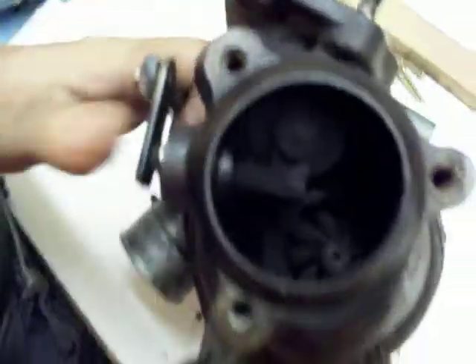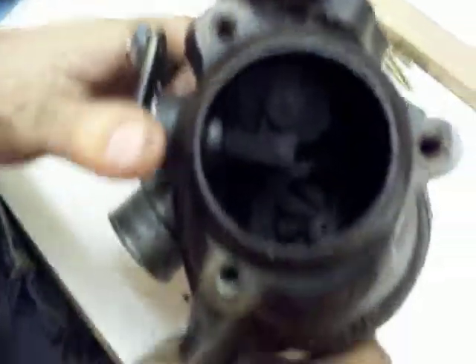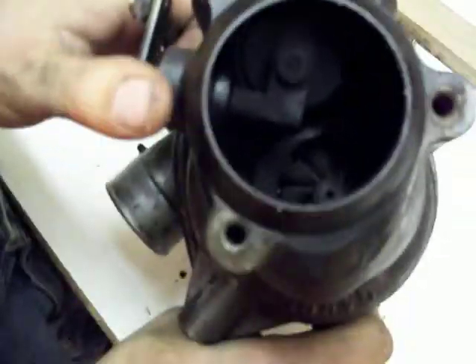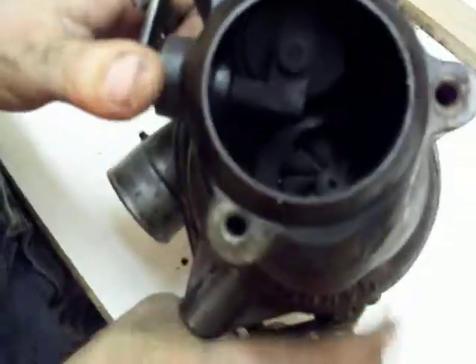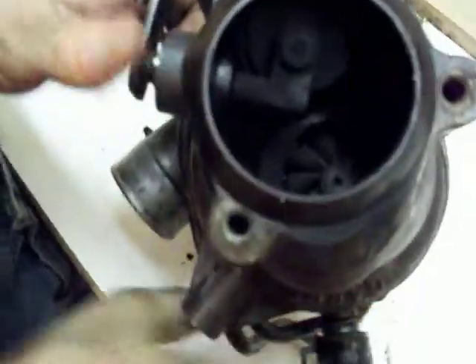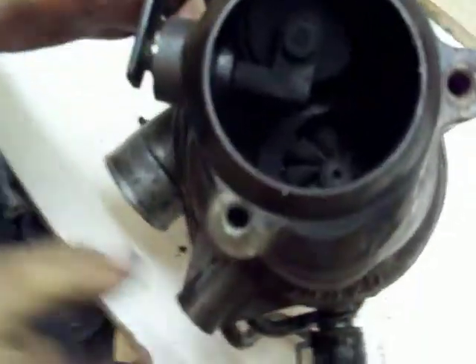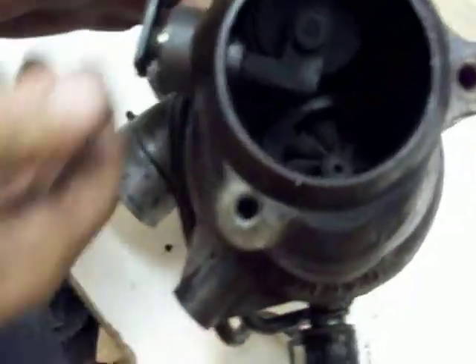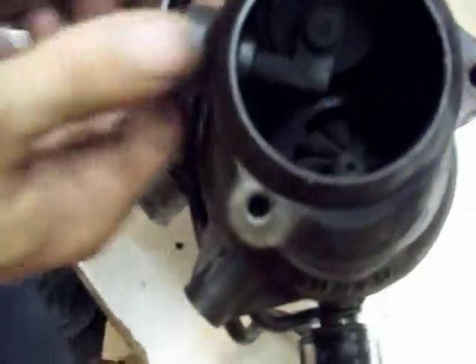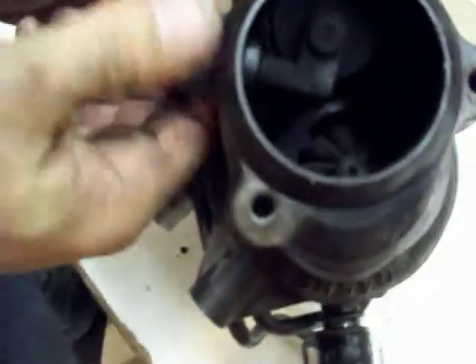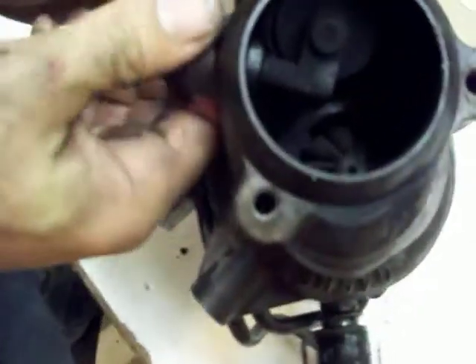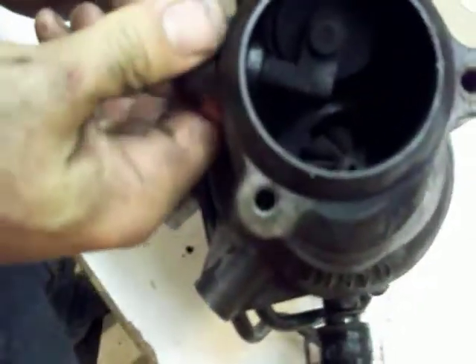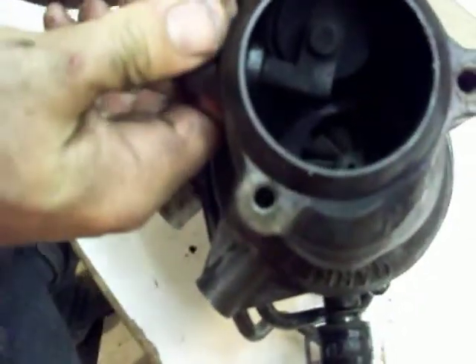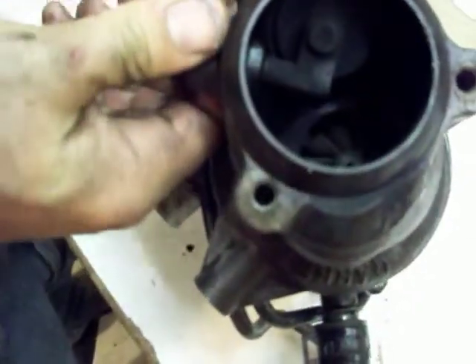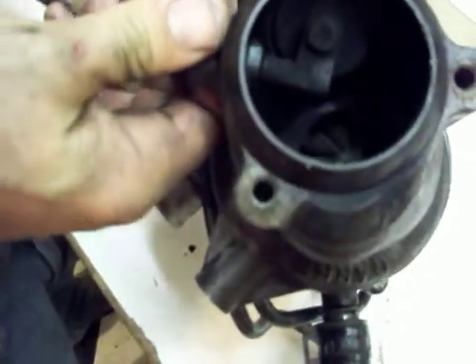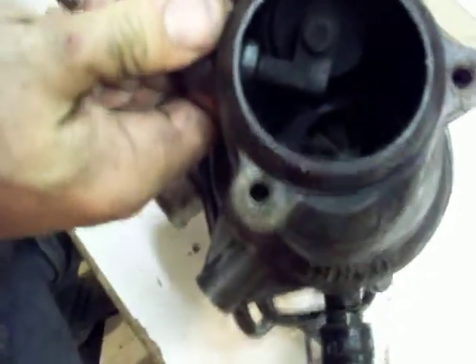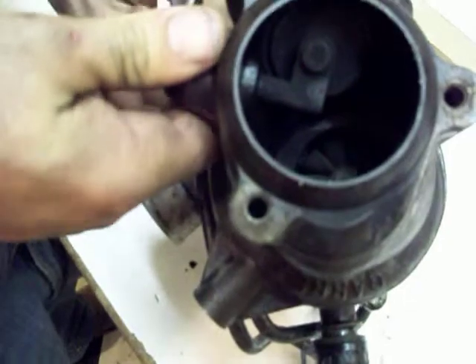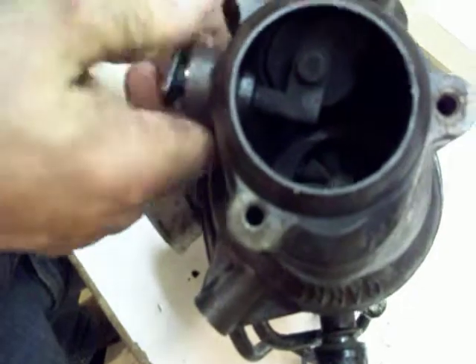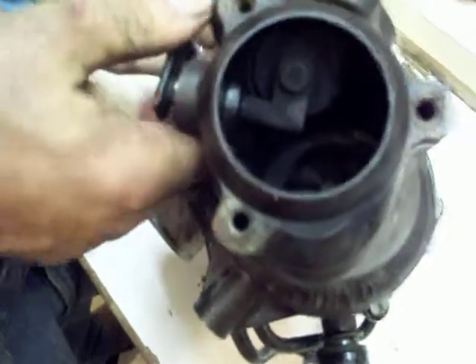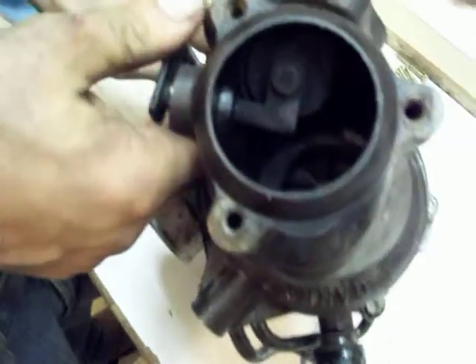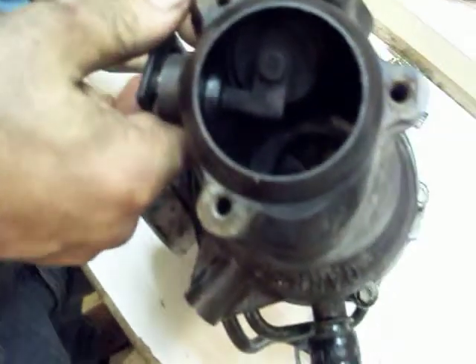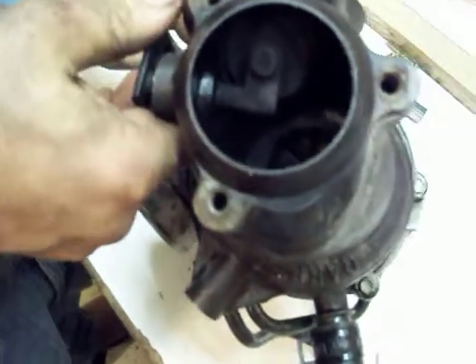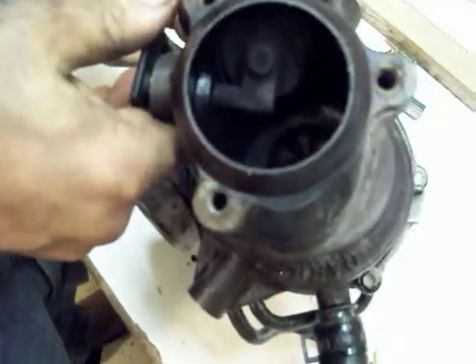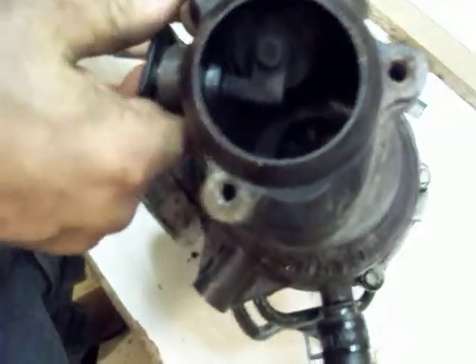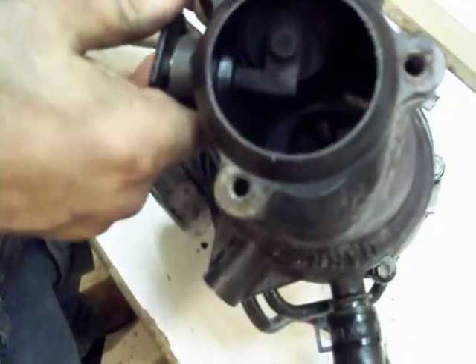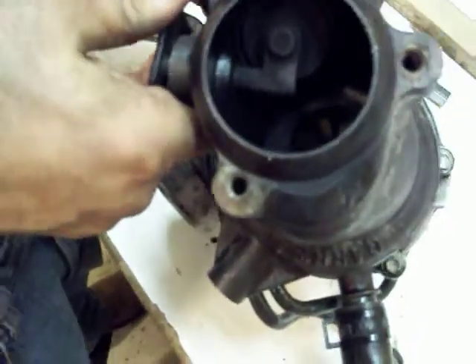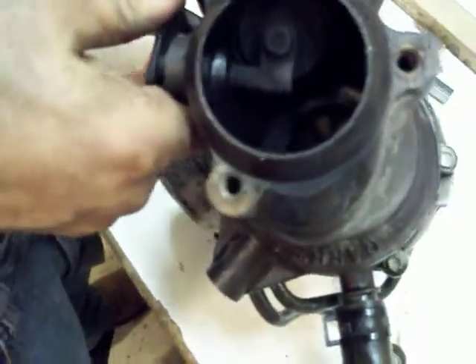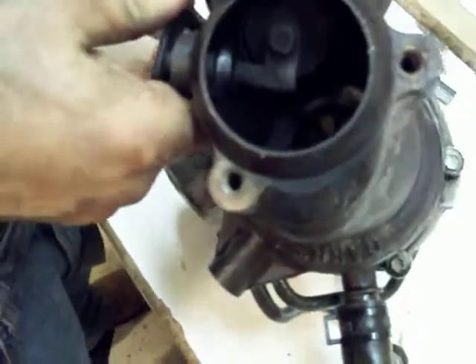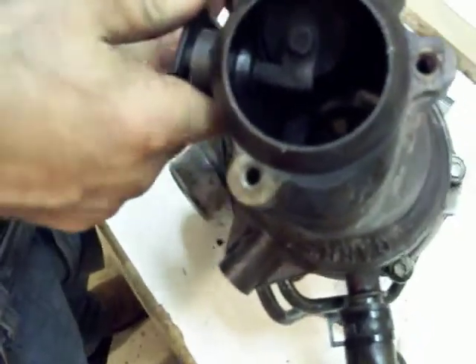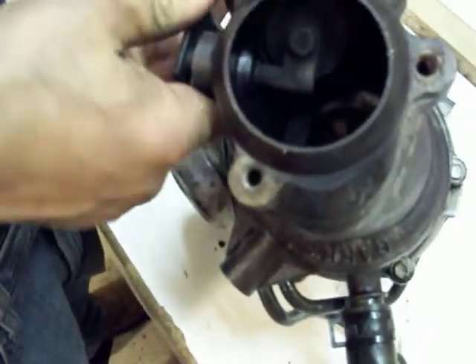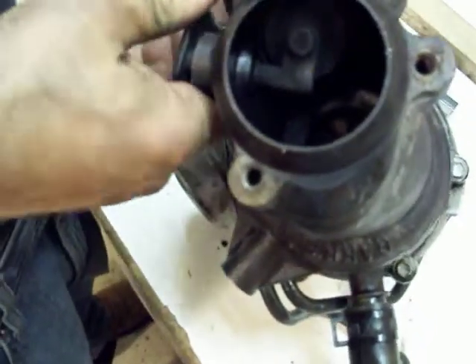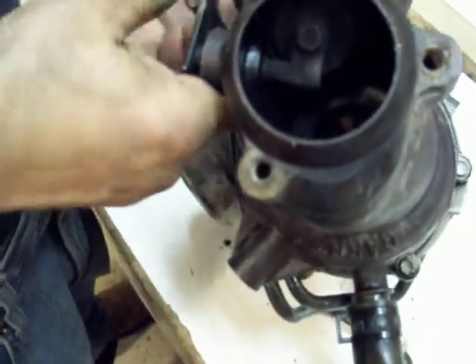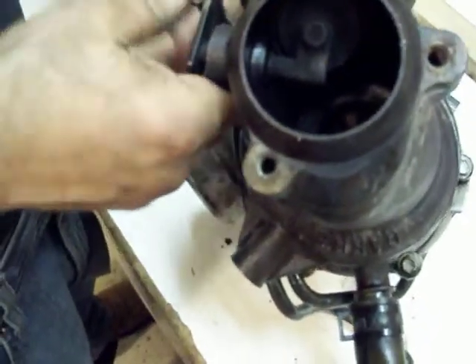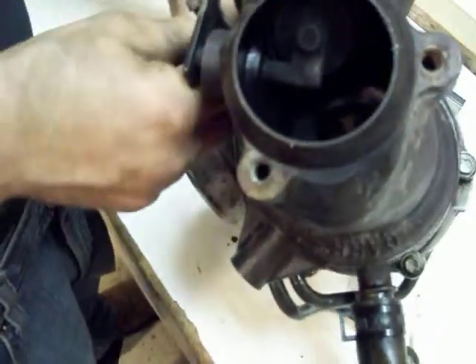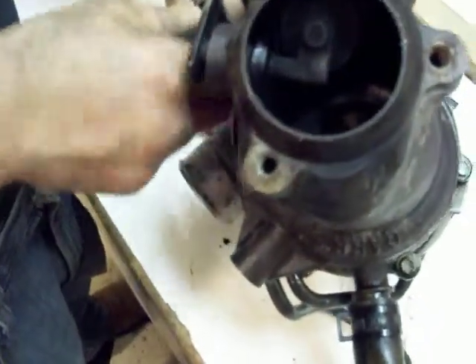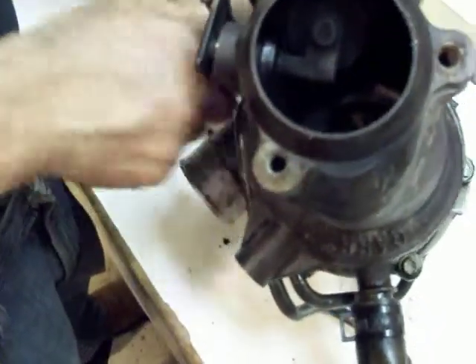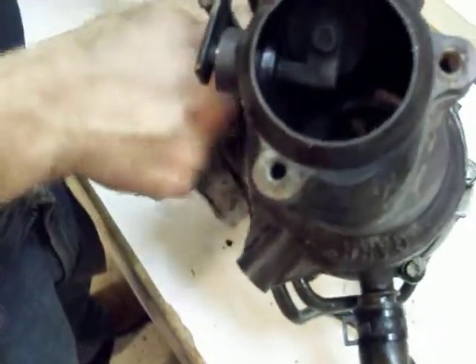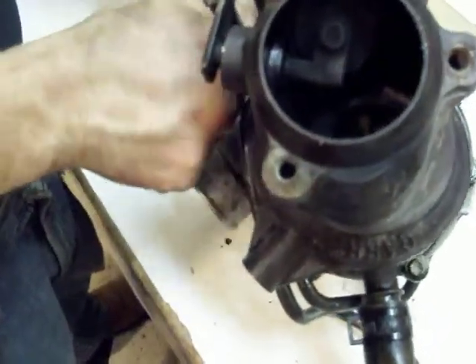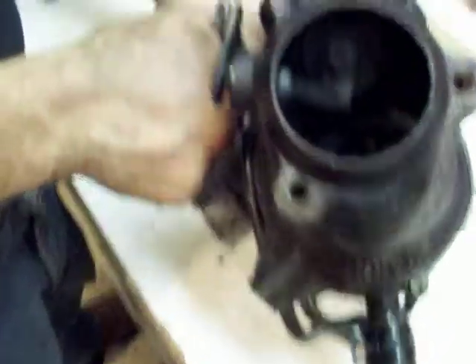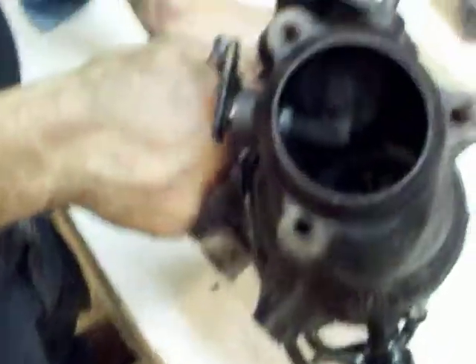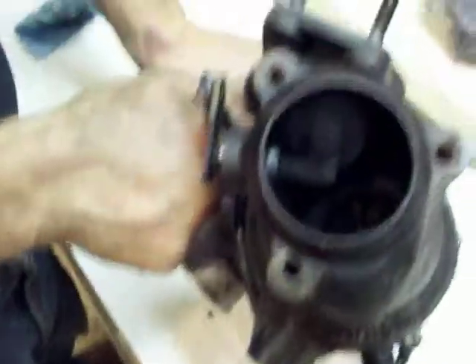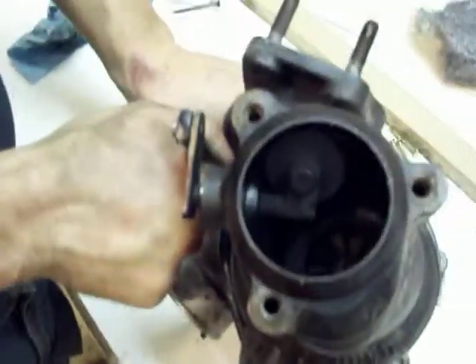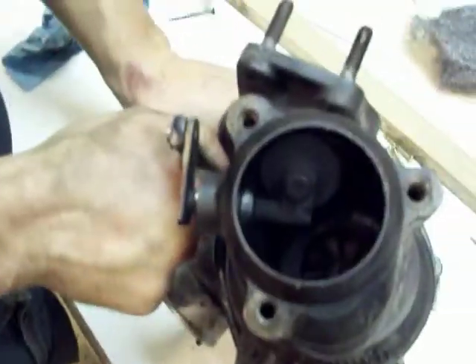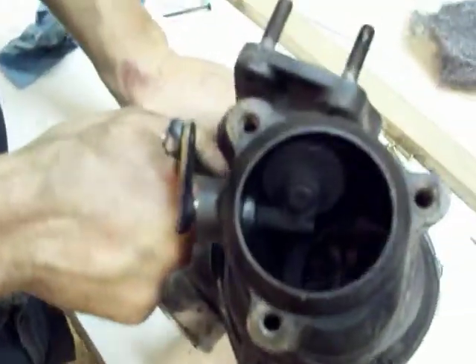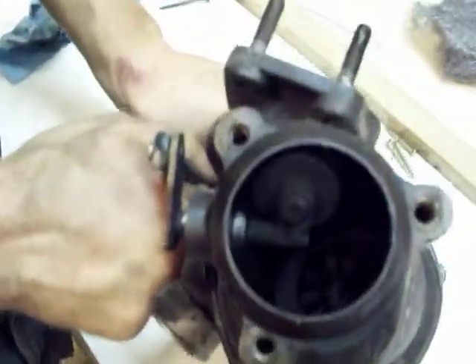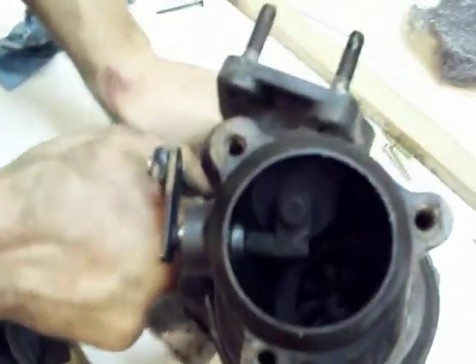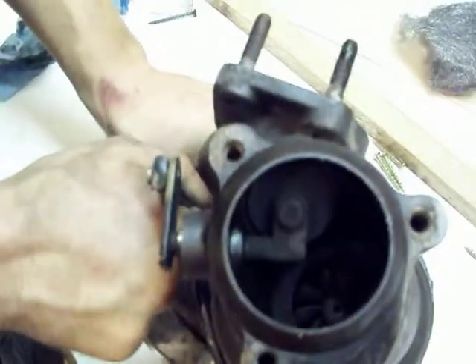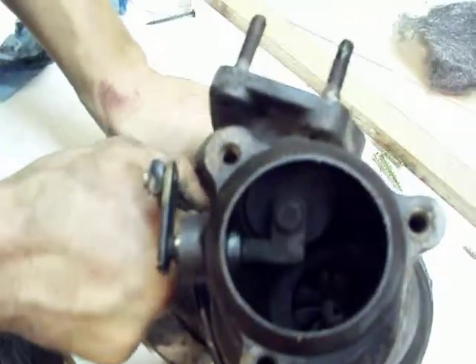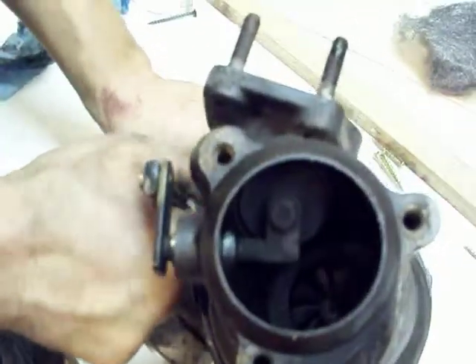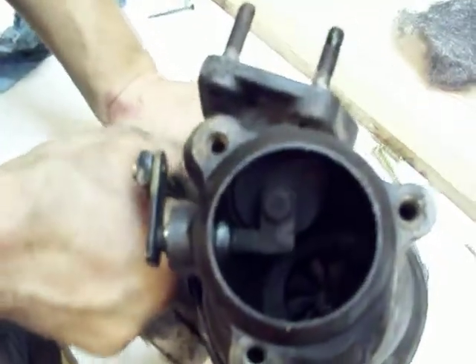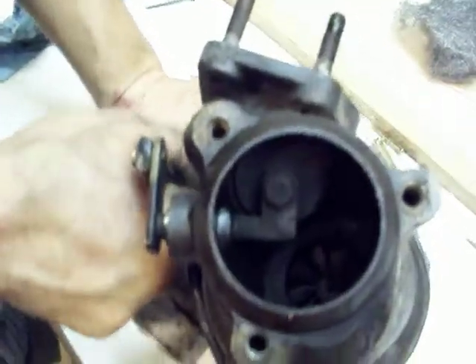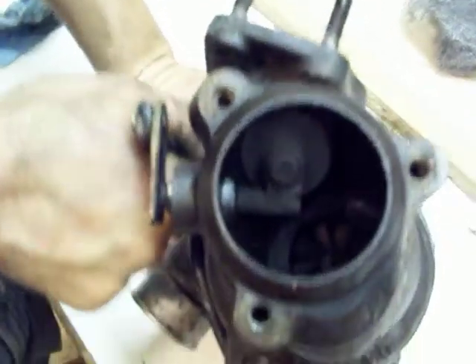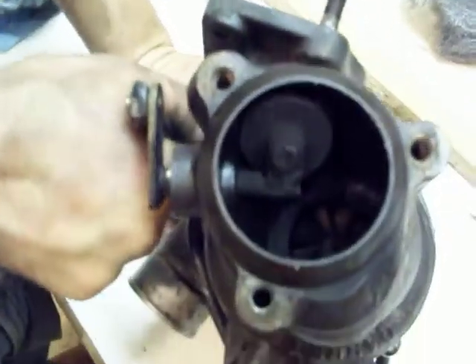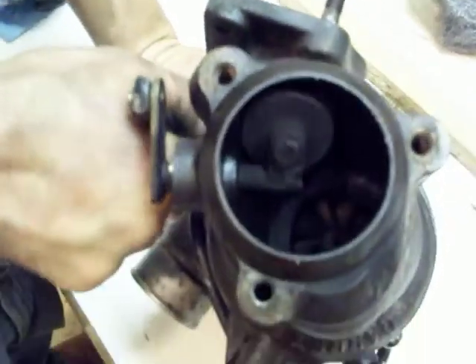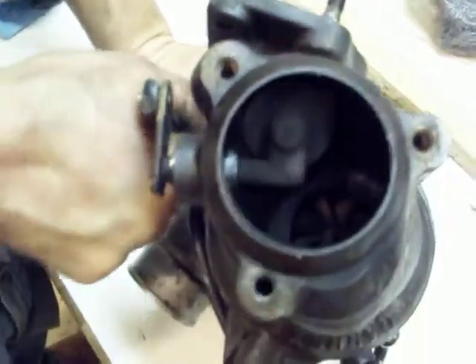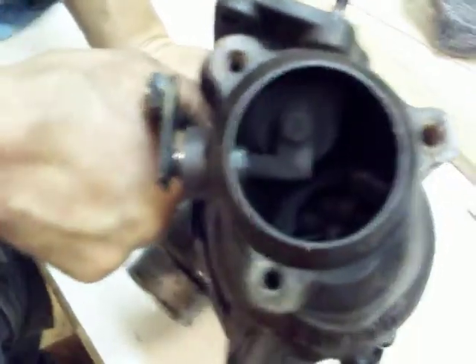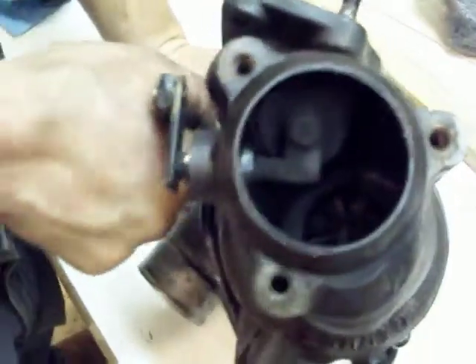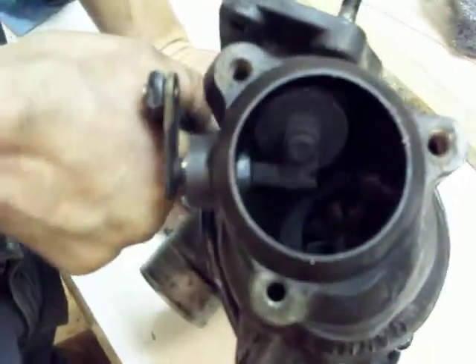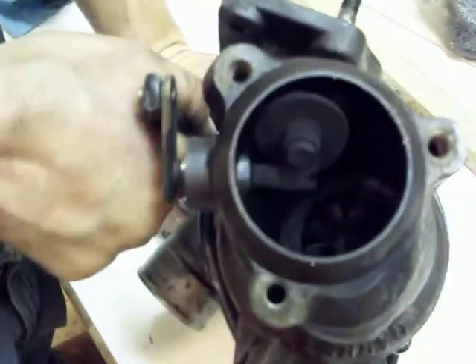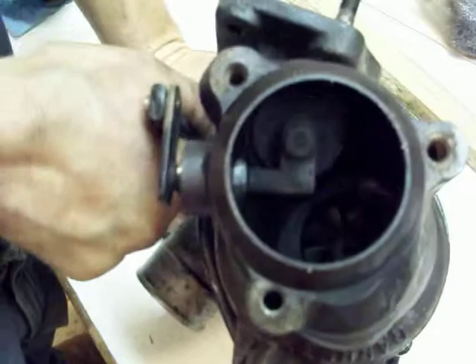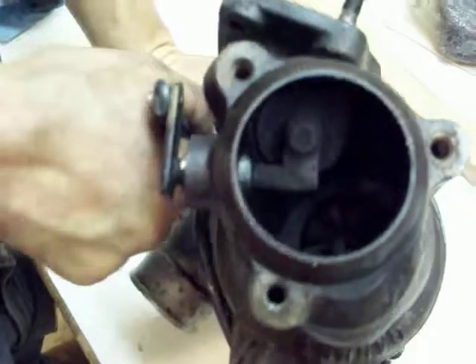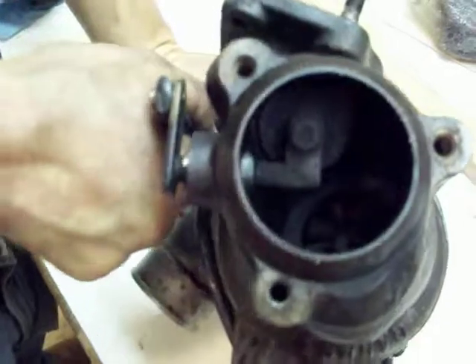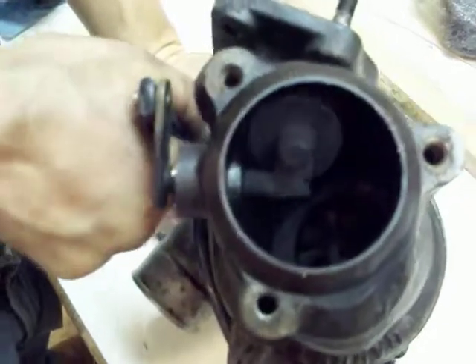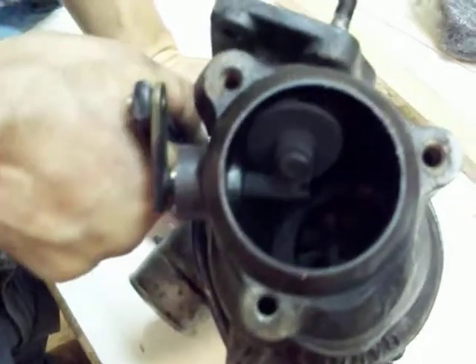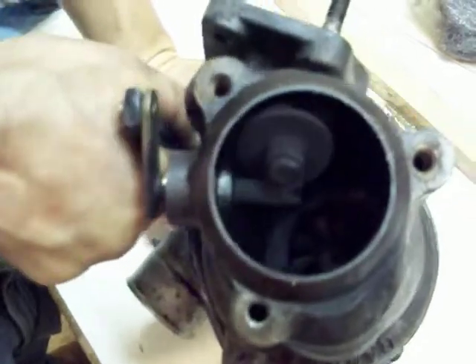Looks like a sob story. Does that dump valve work? Check that out — that's a dump valve. Oh, that's pretty cool.